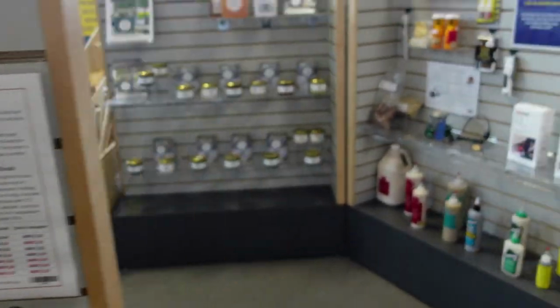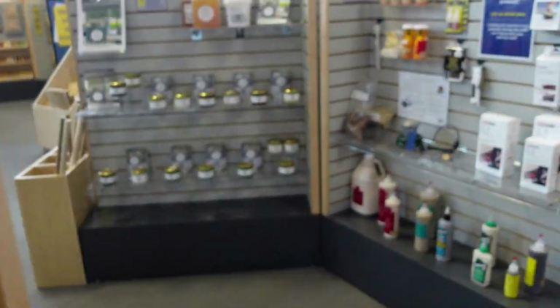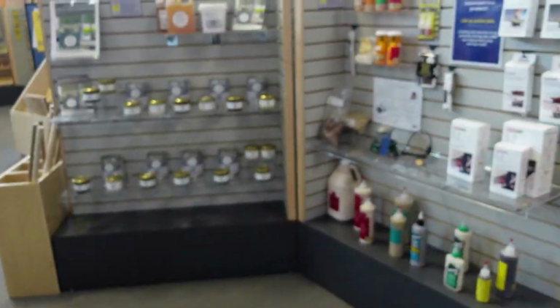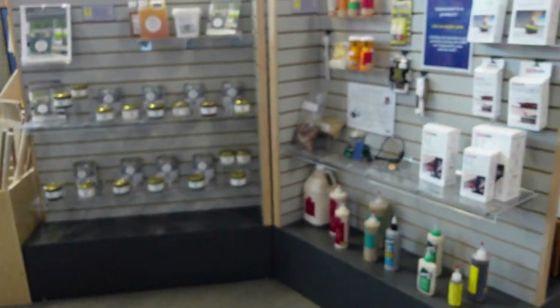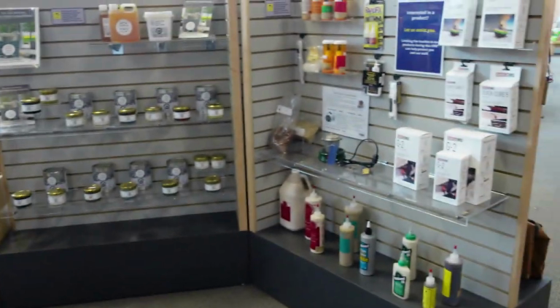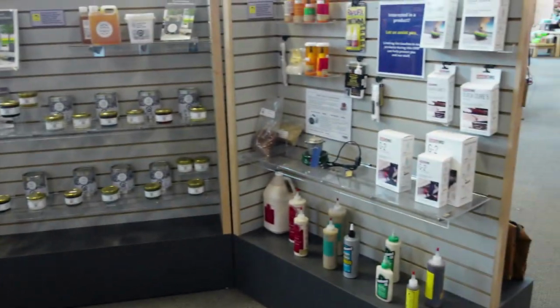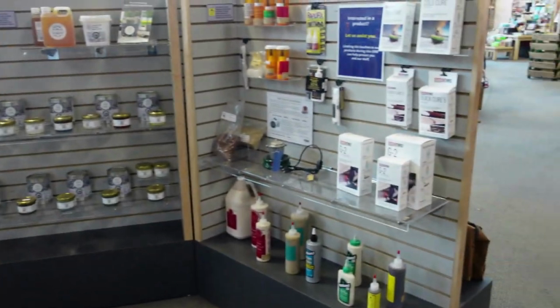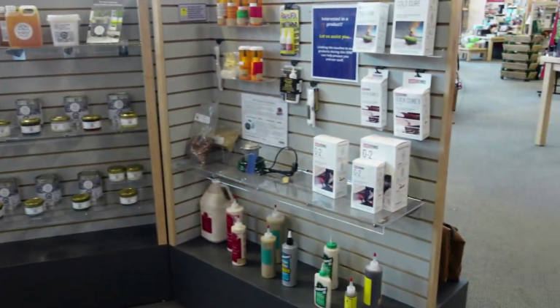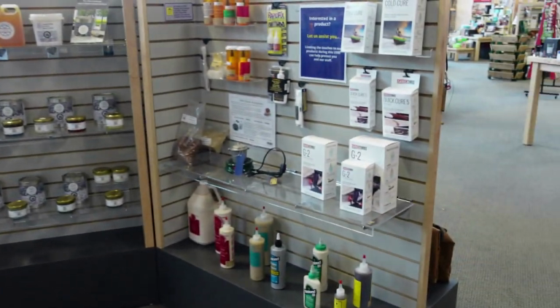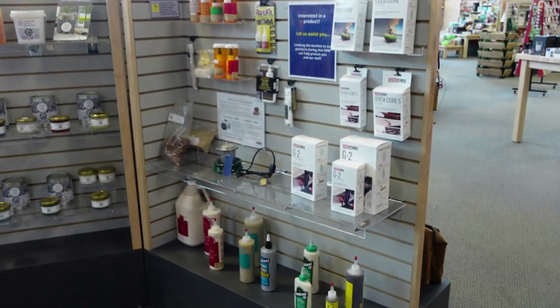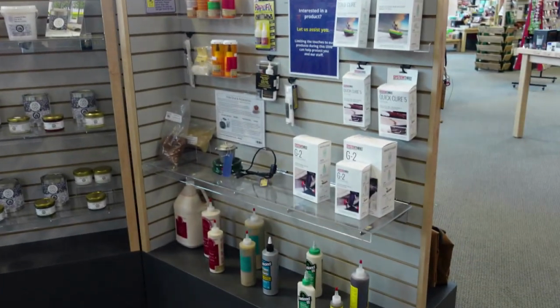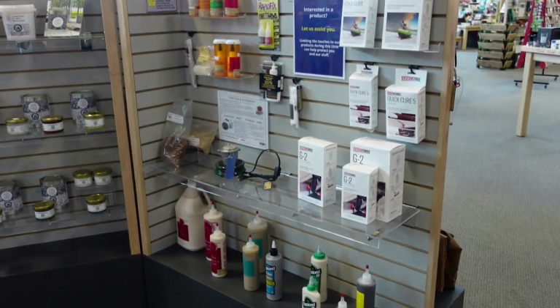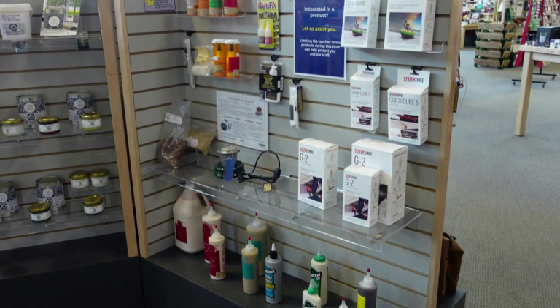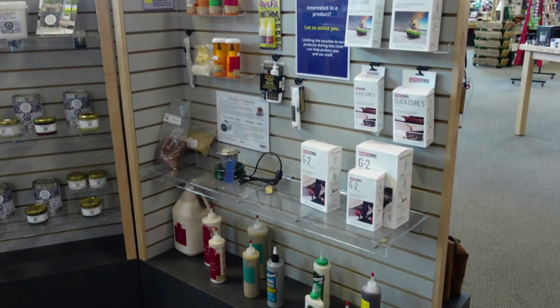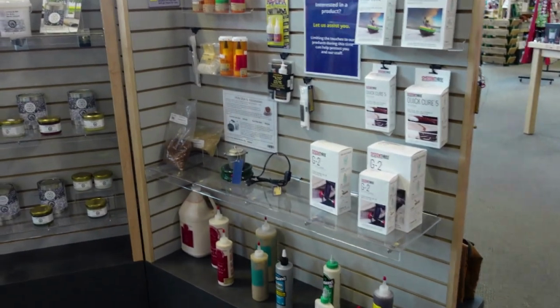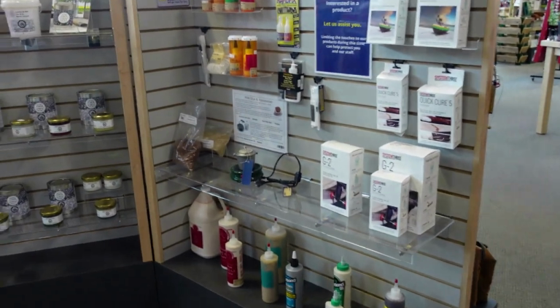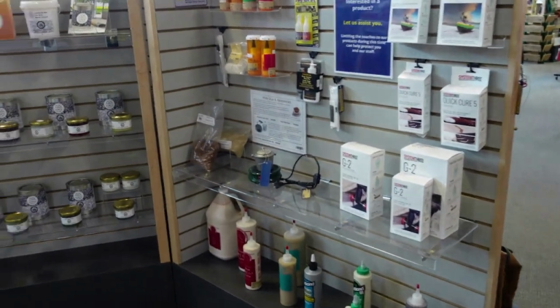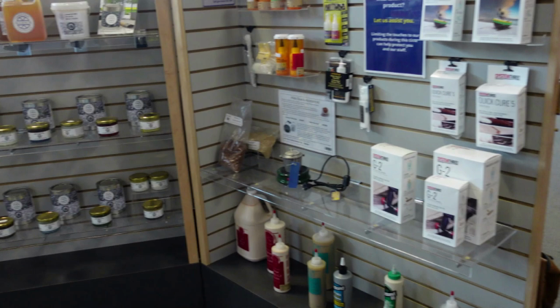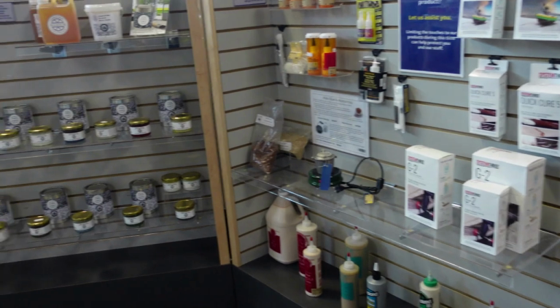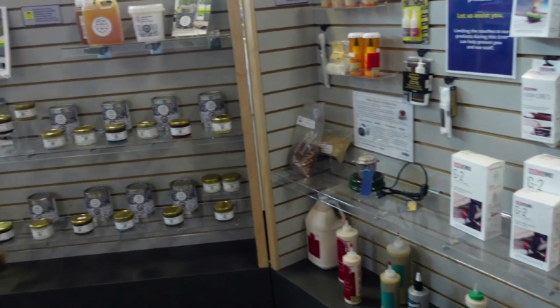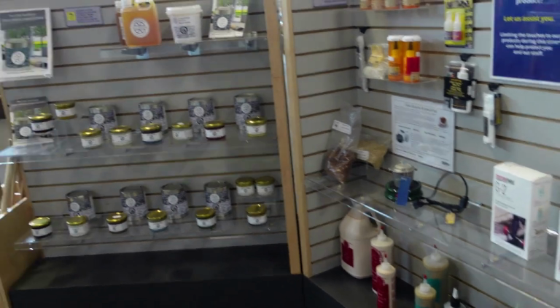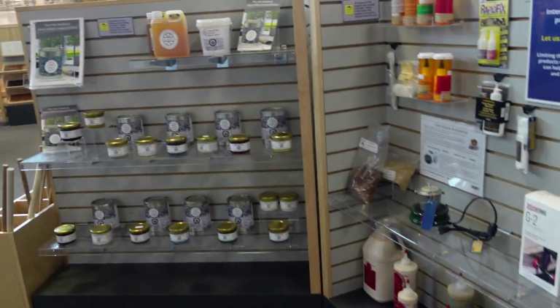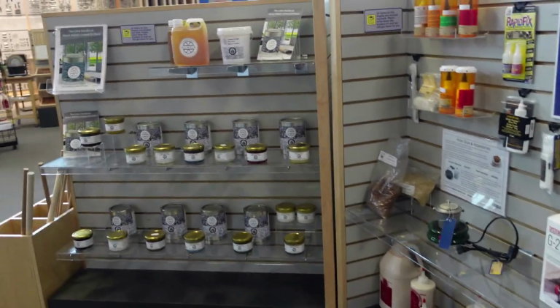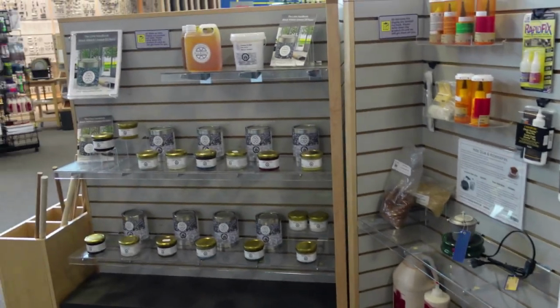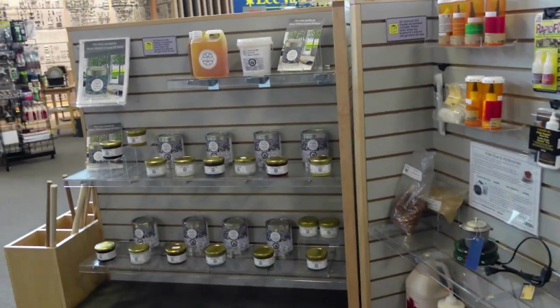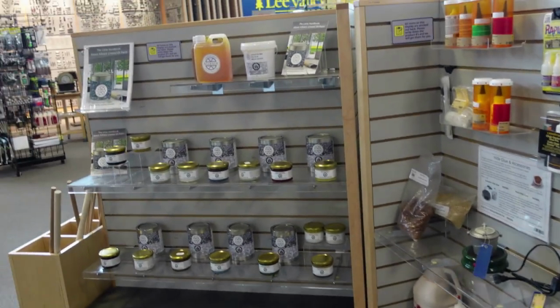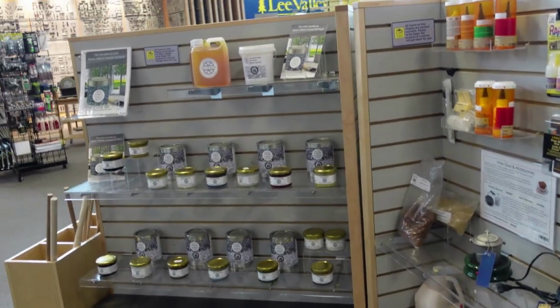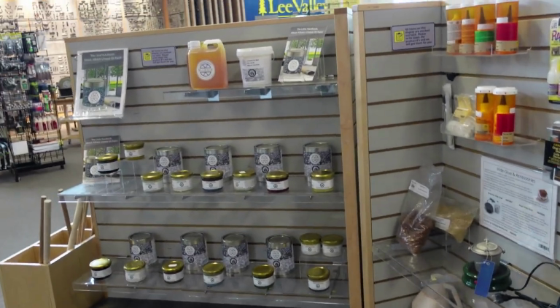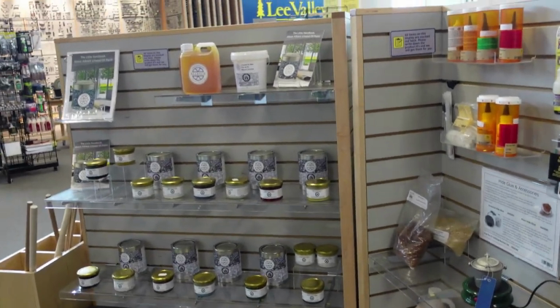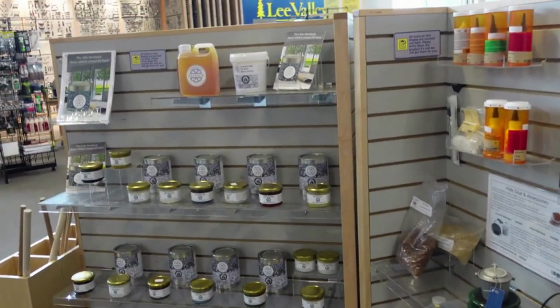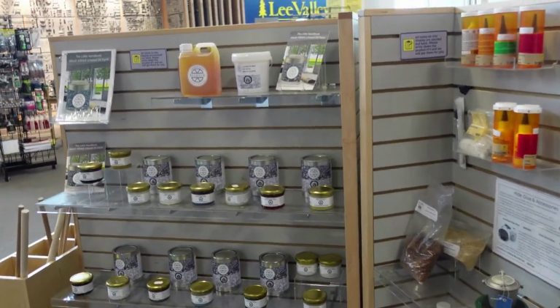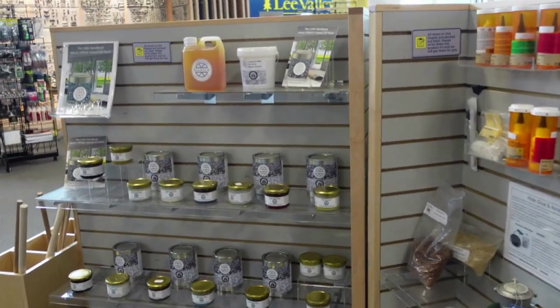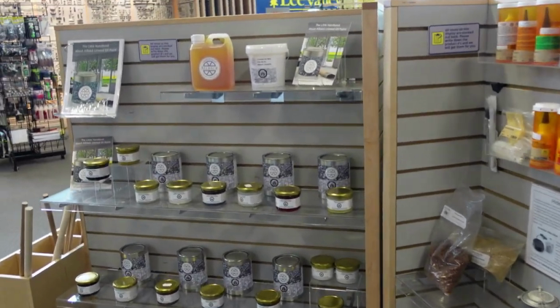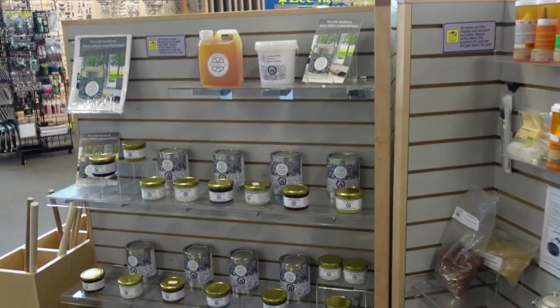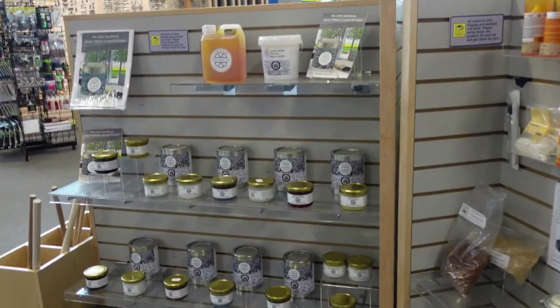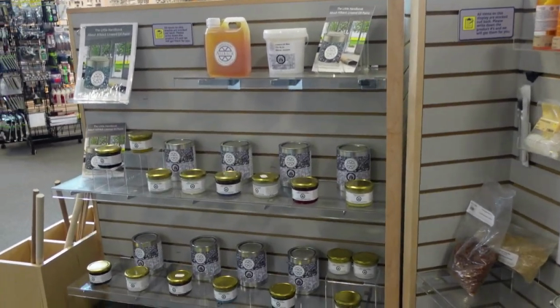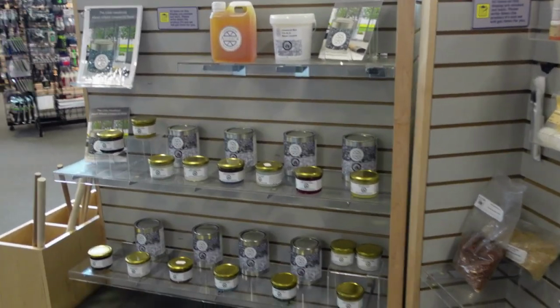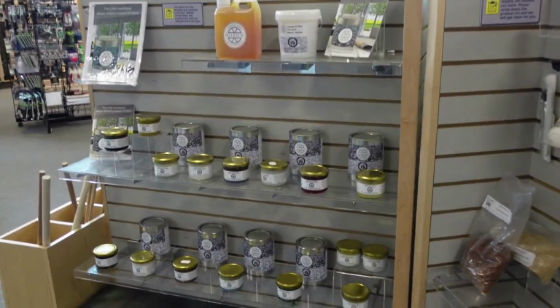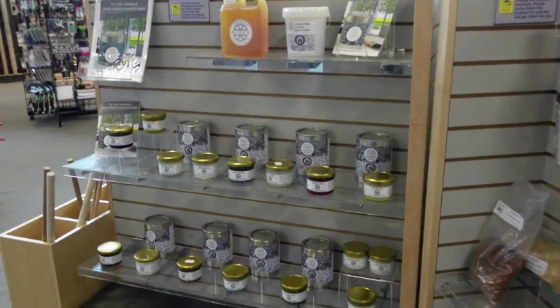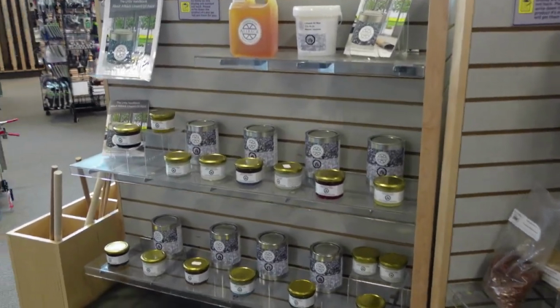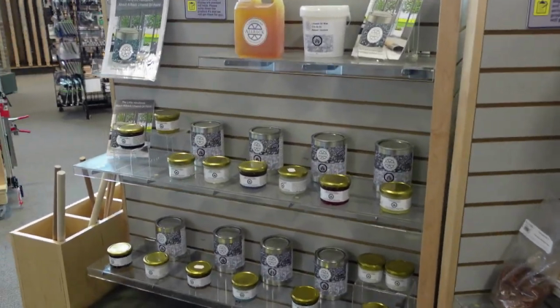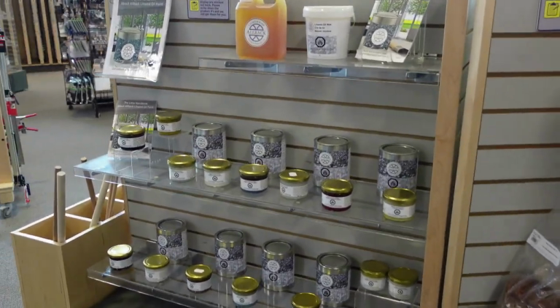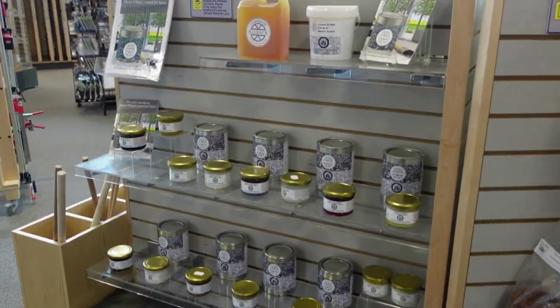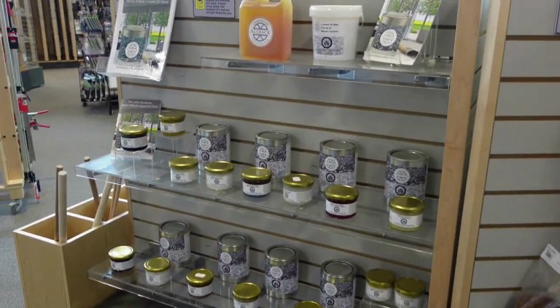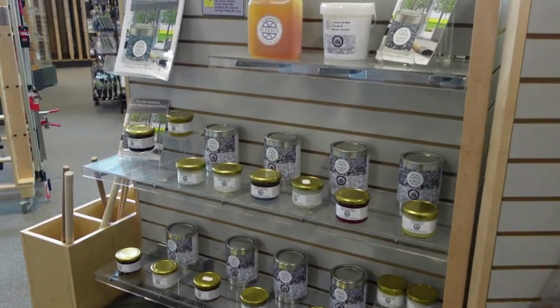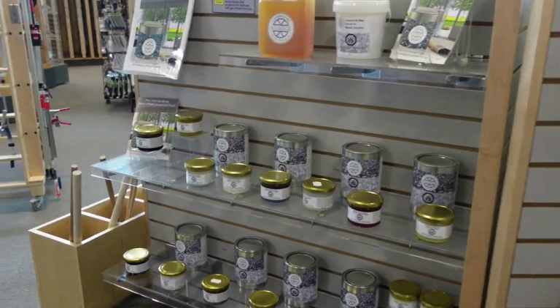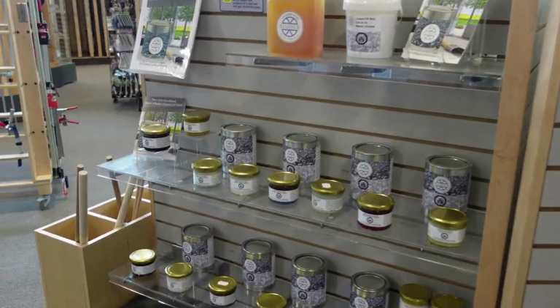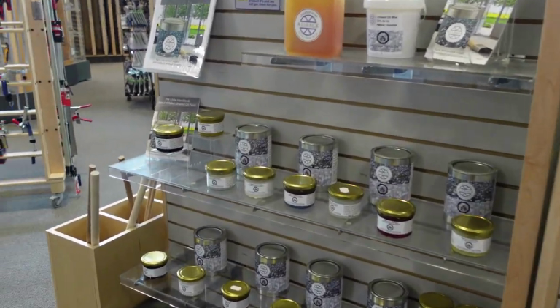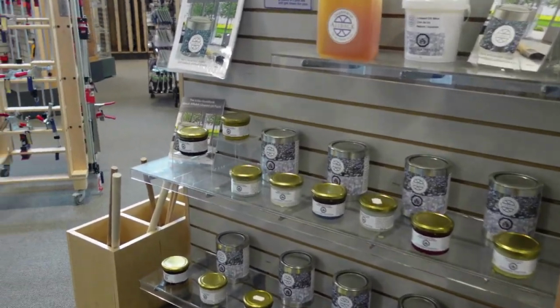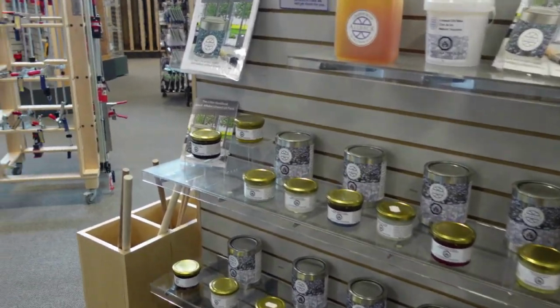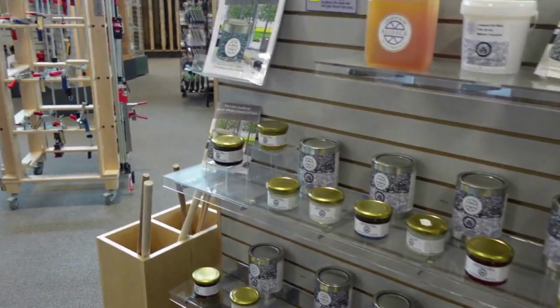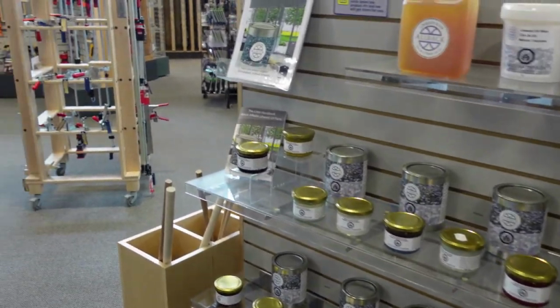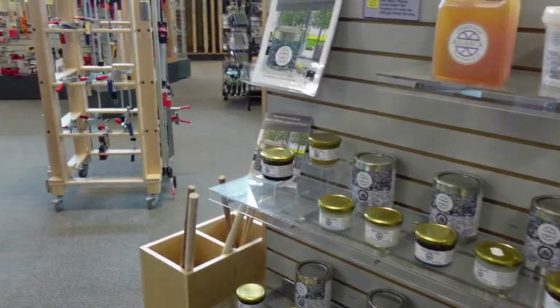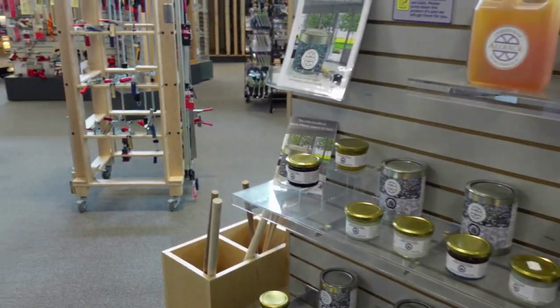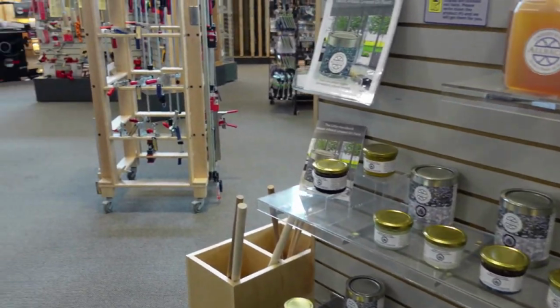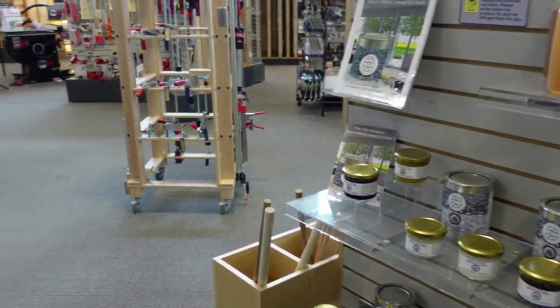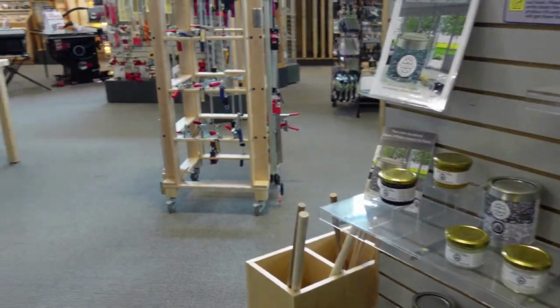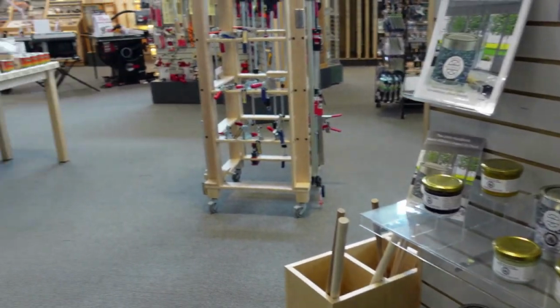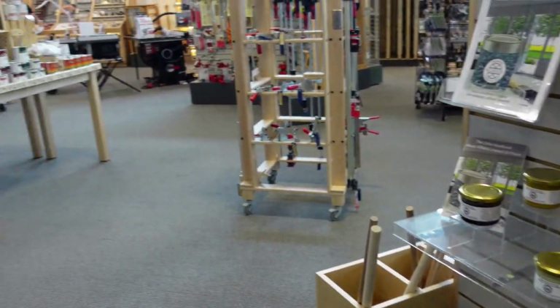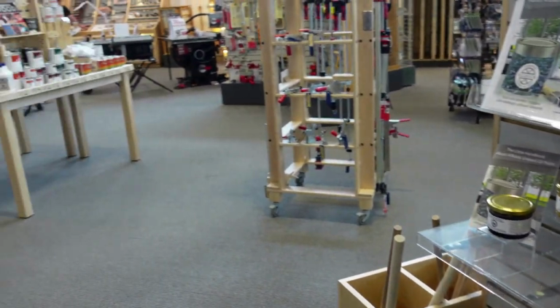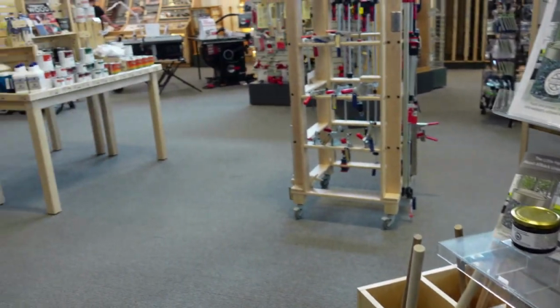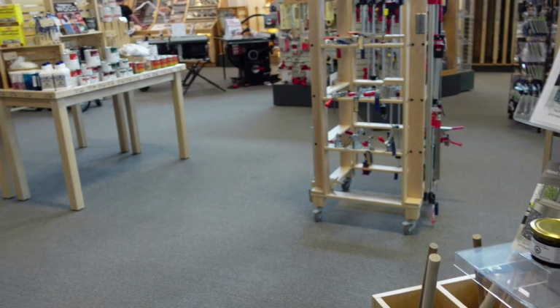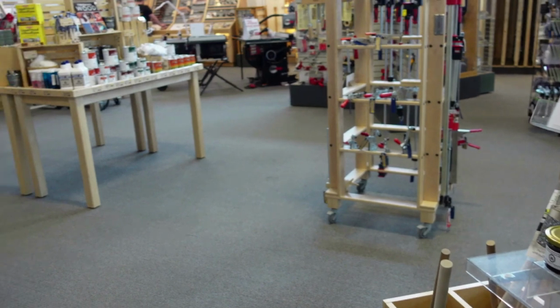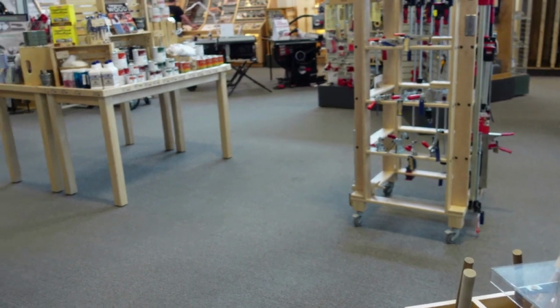Here's a display with different glues — I like that it tells you what glue does what. There are also a couple of different finishes here that you can check out with some information pamphlets.